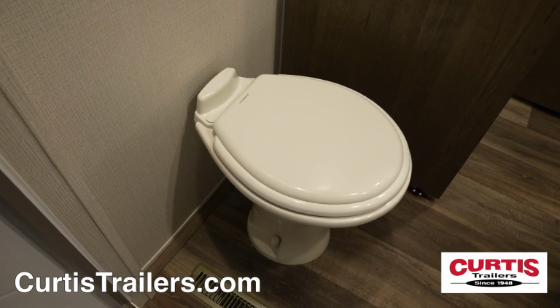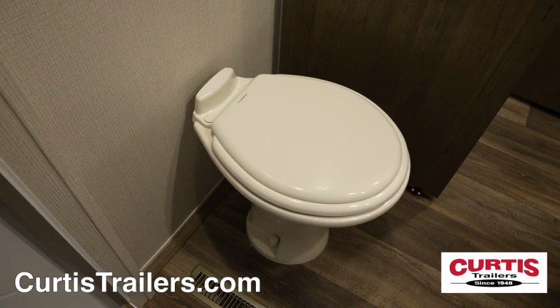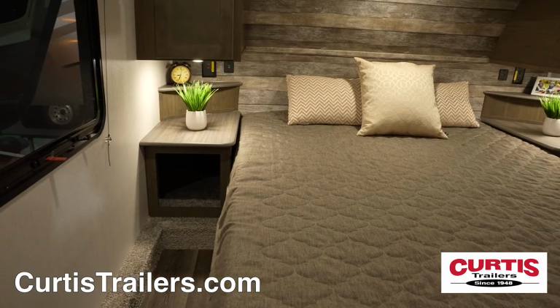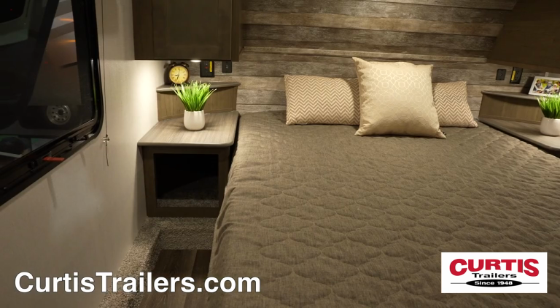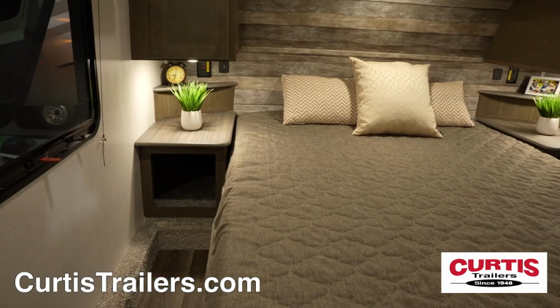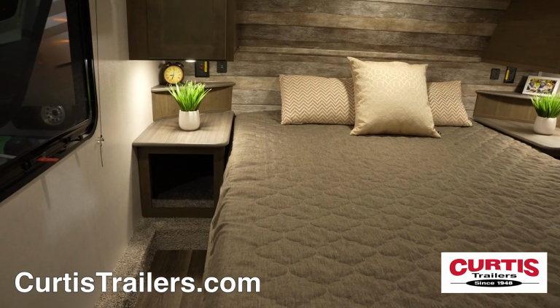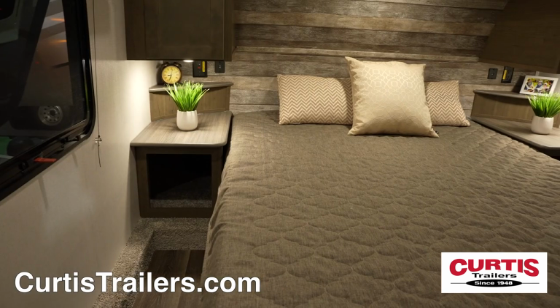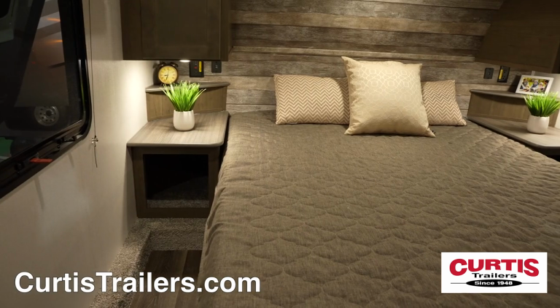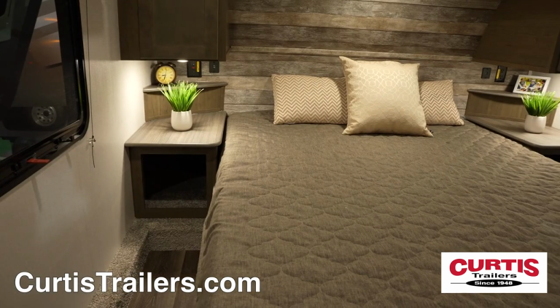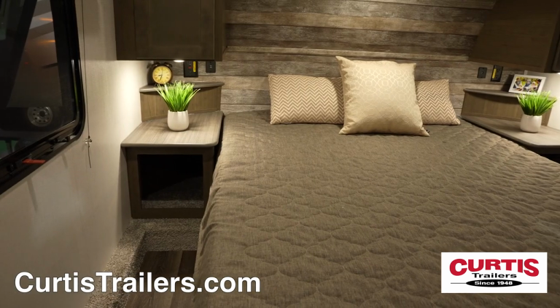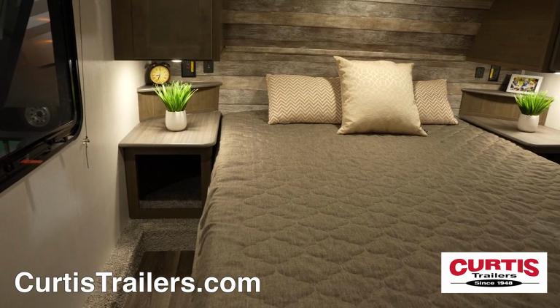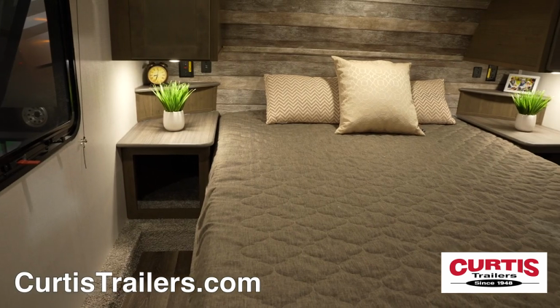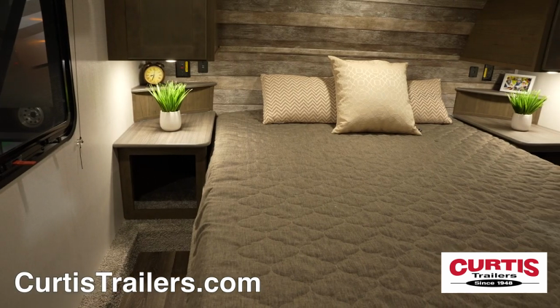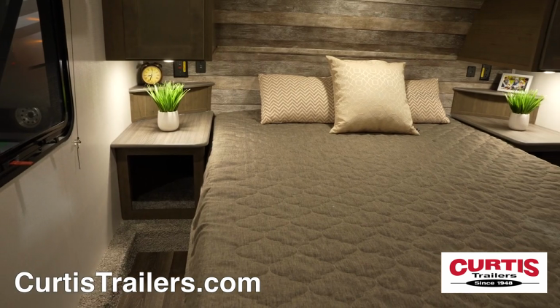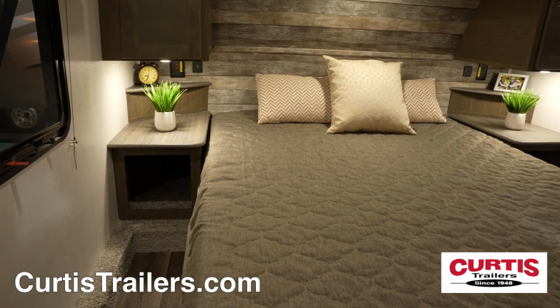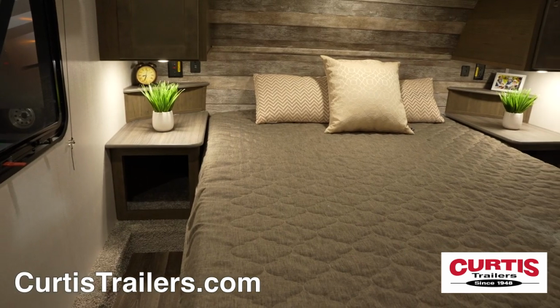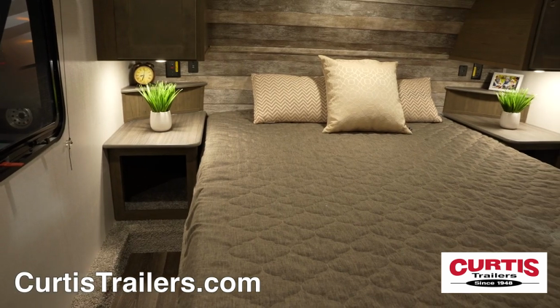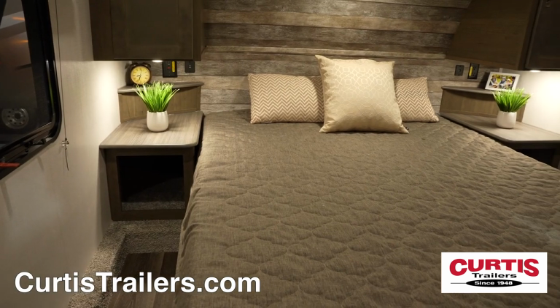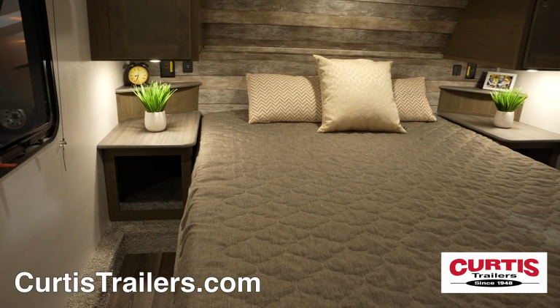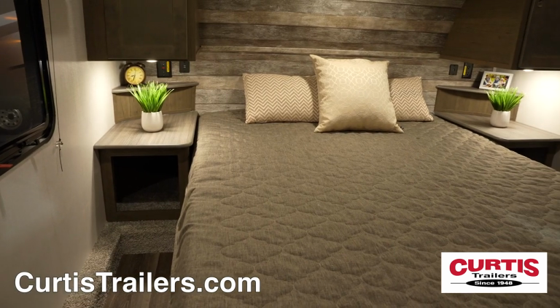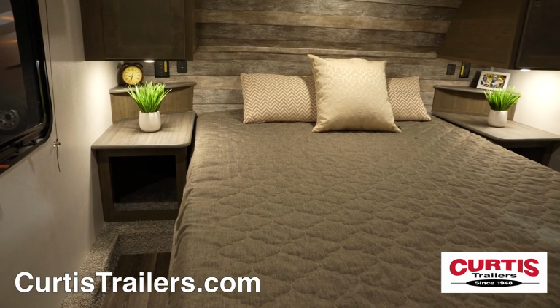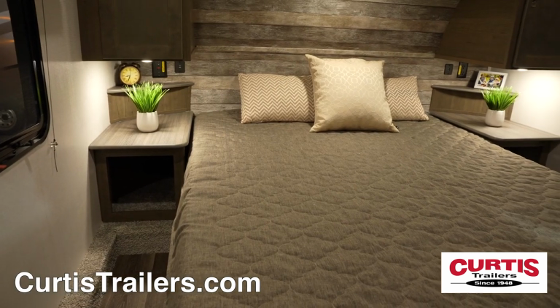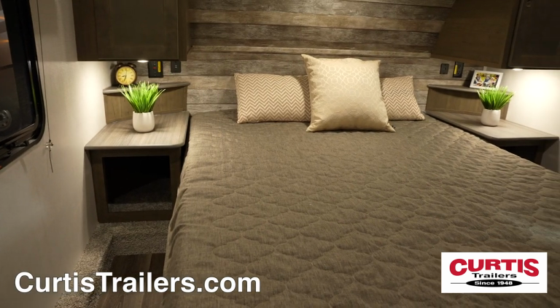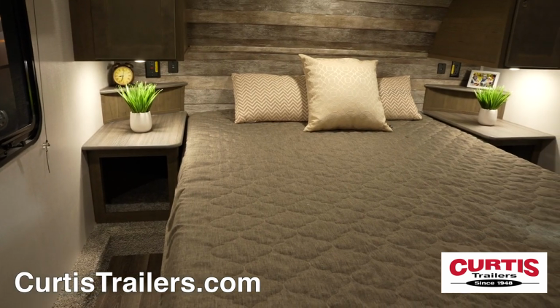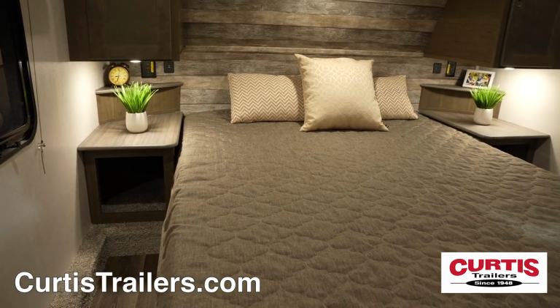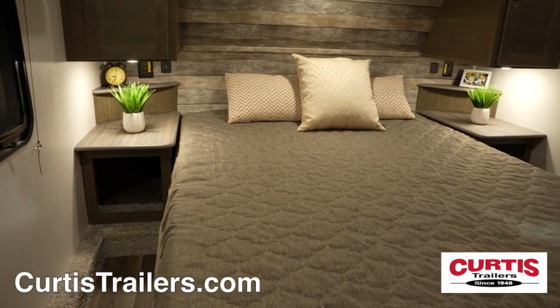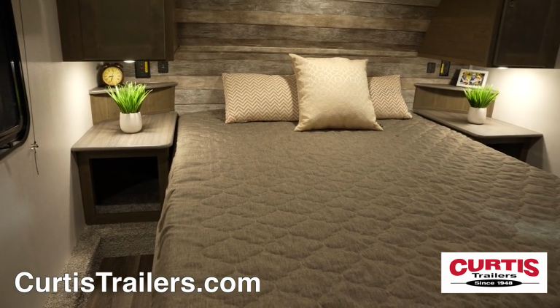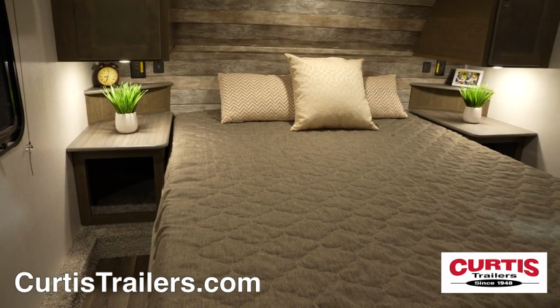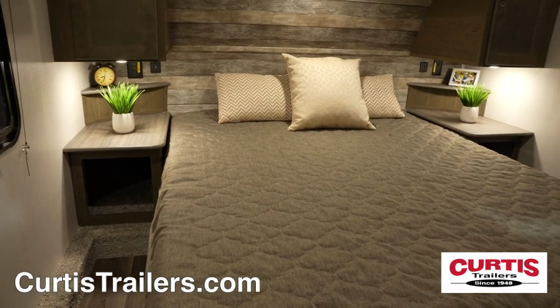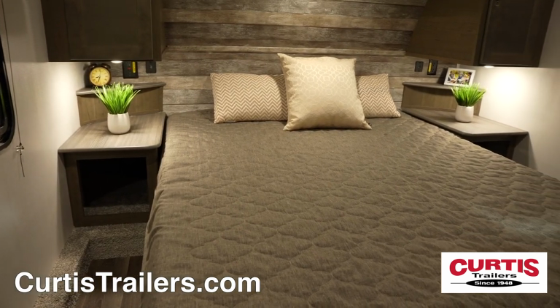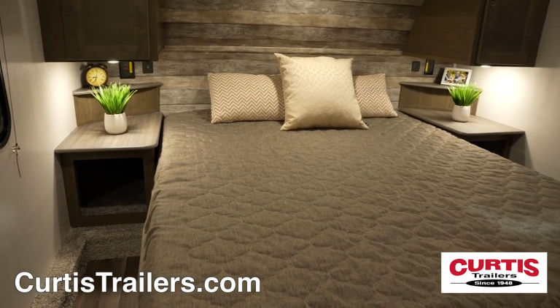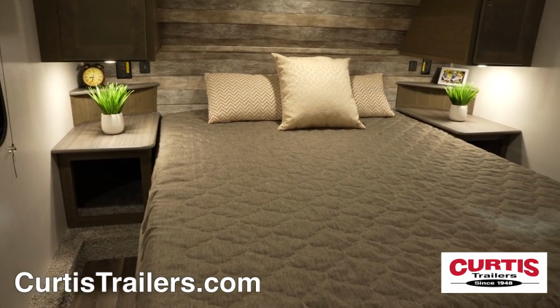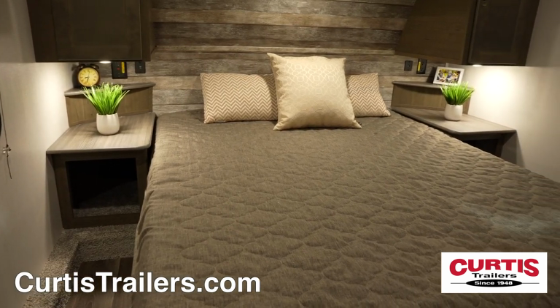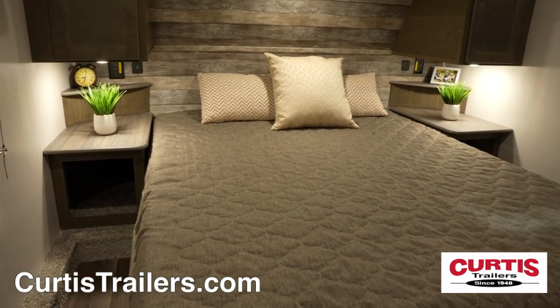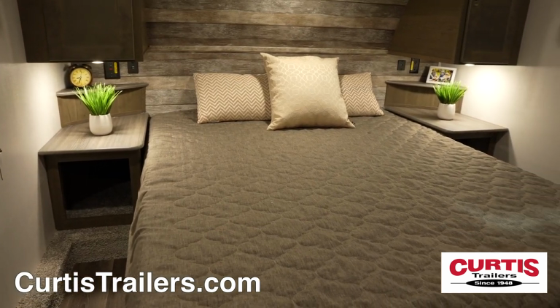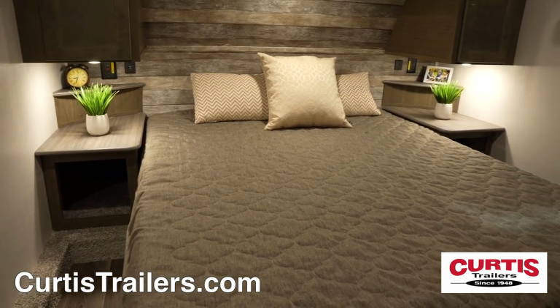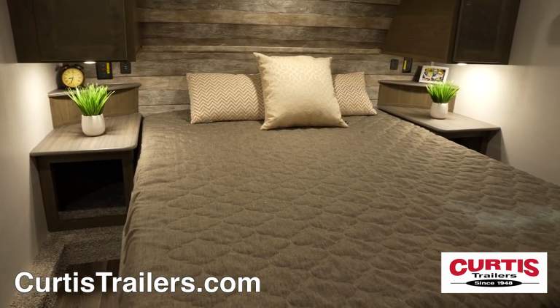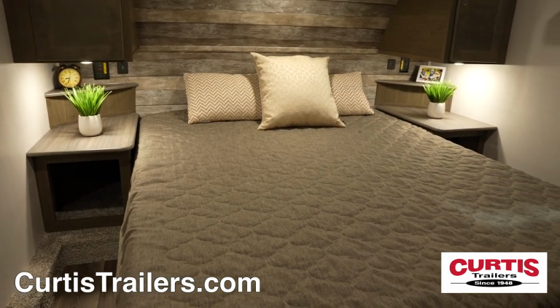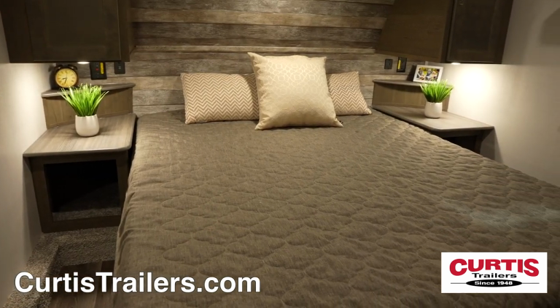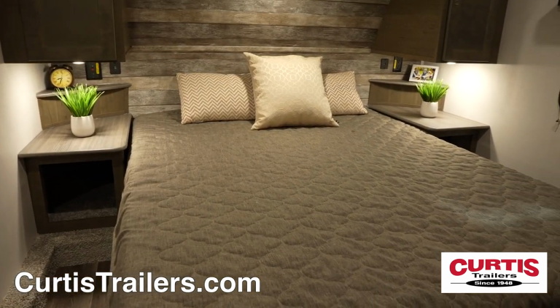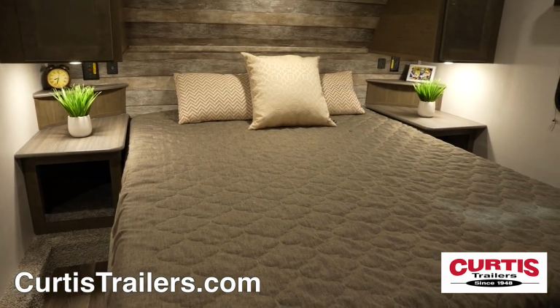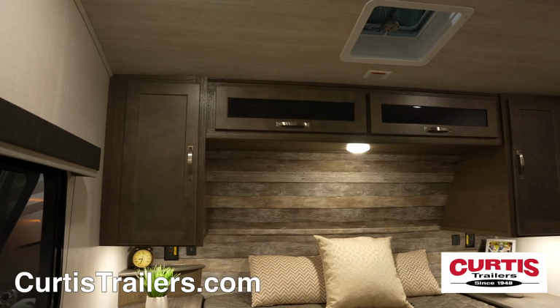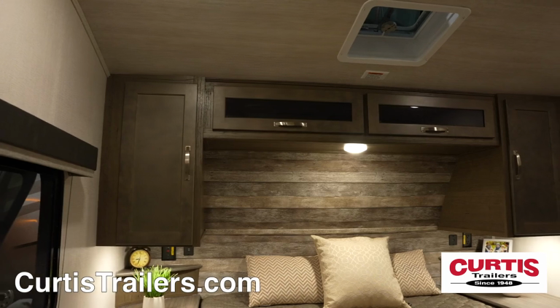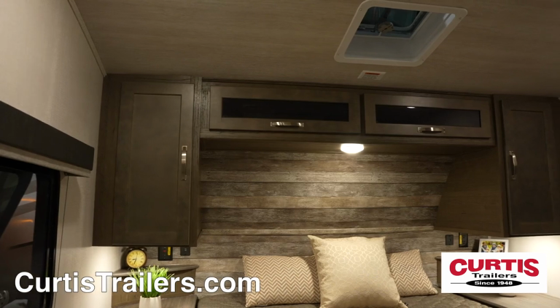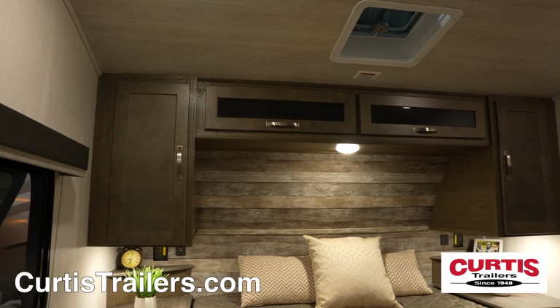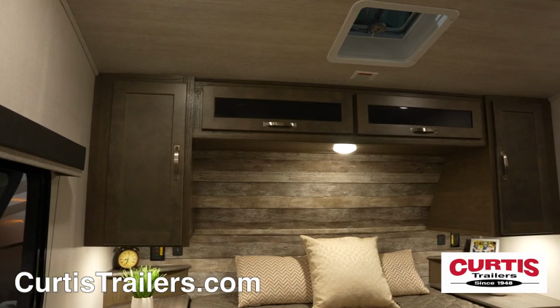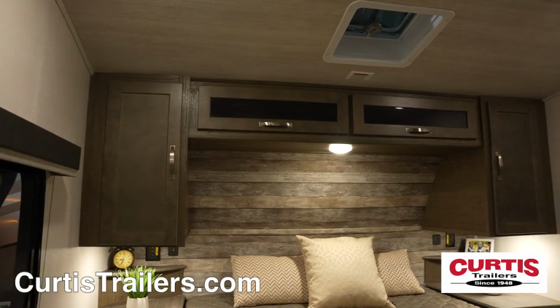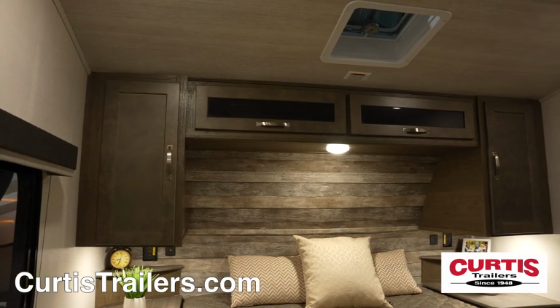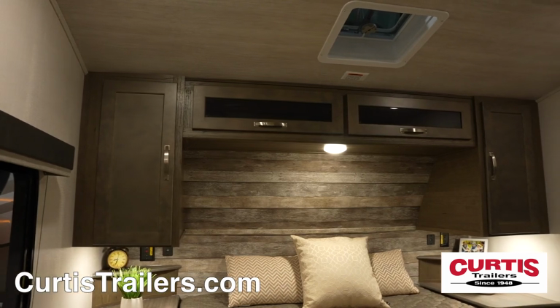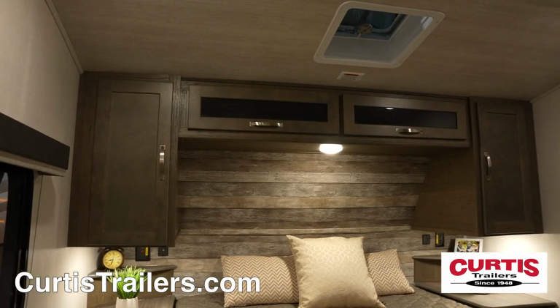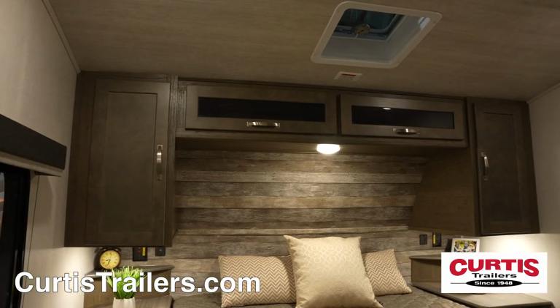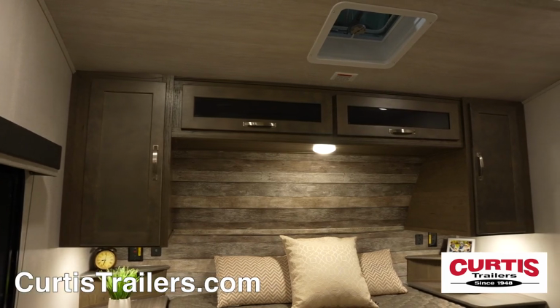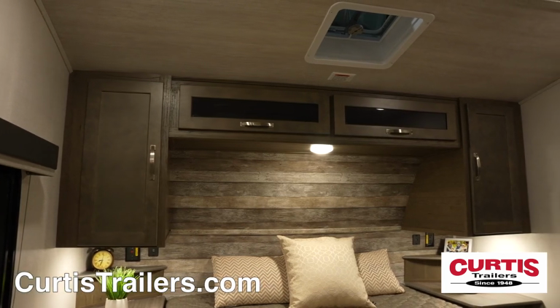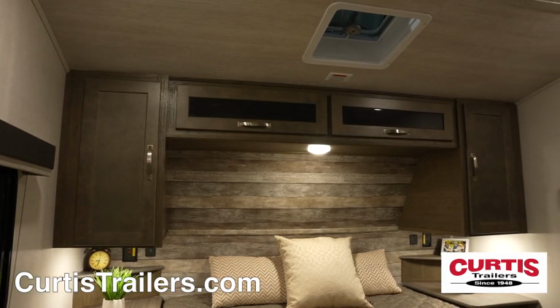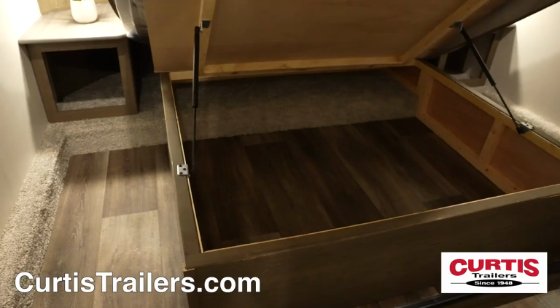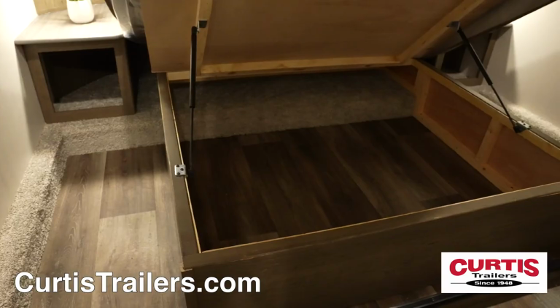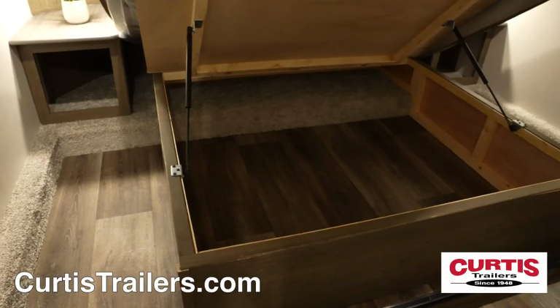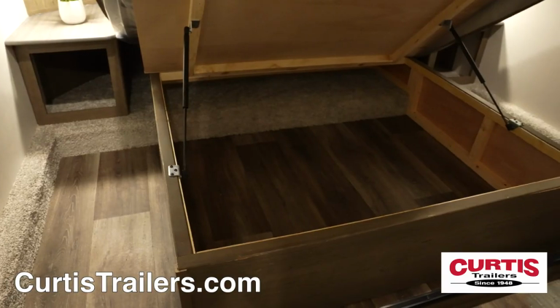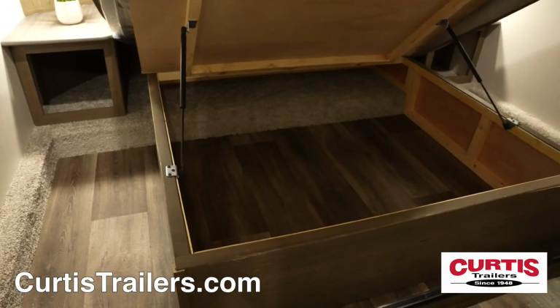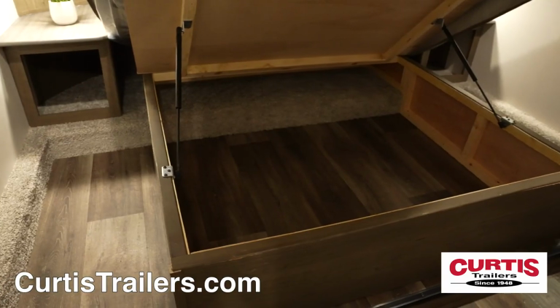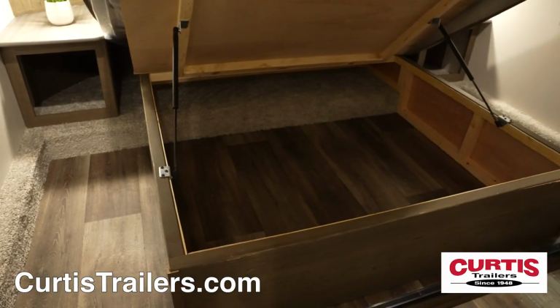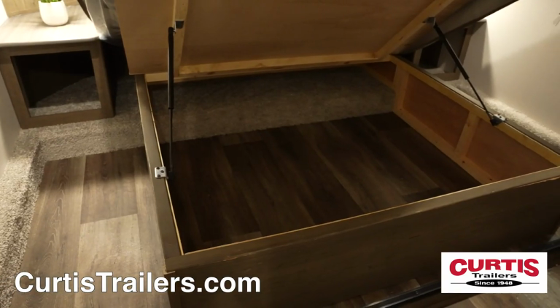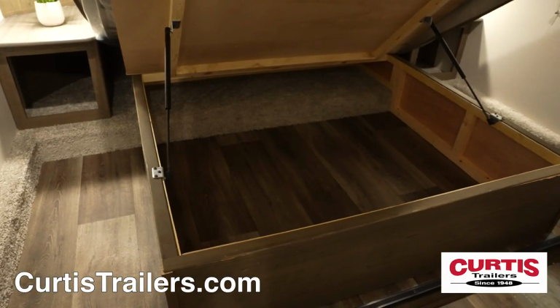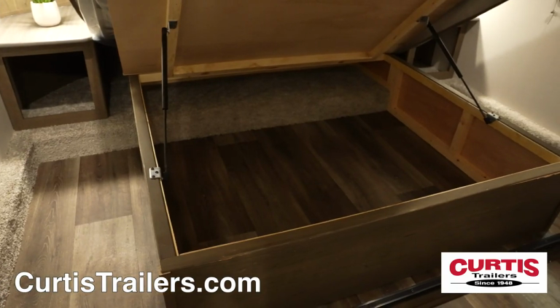At the end of the day, relax on the queen-size bed with nightstands, overhead cabinetry, and underbed storage.